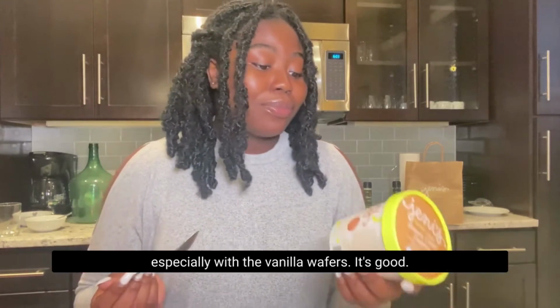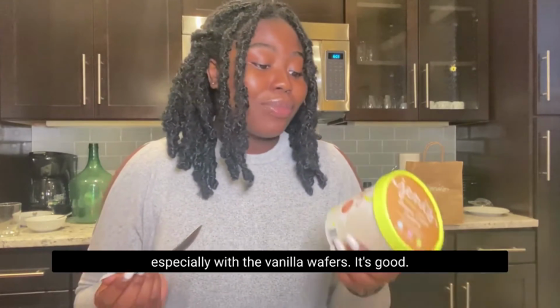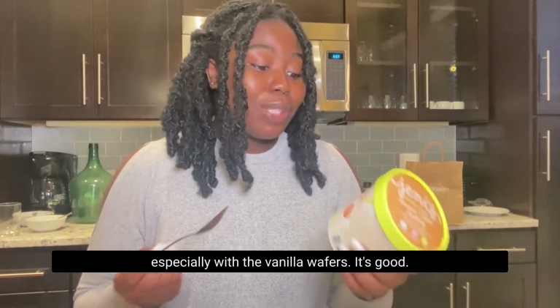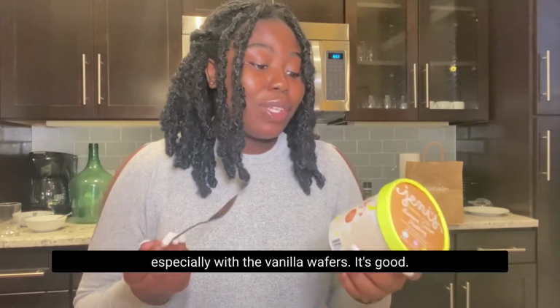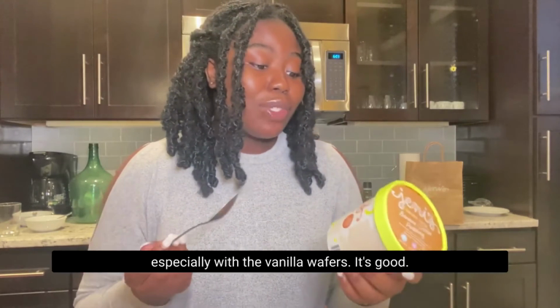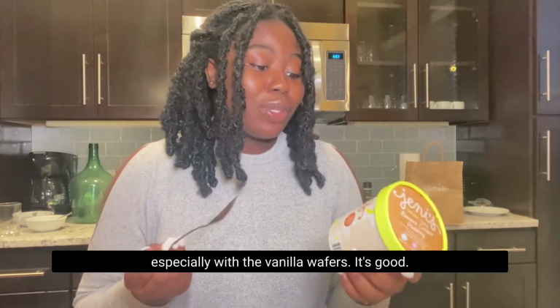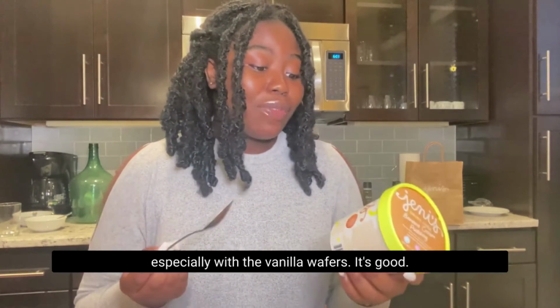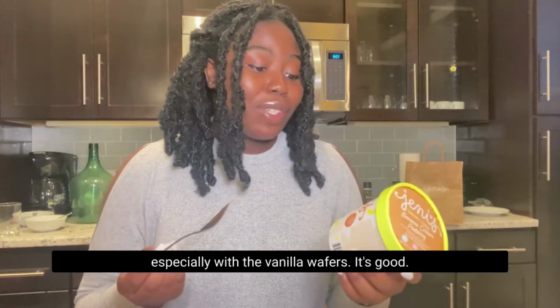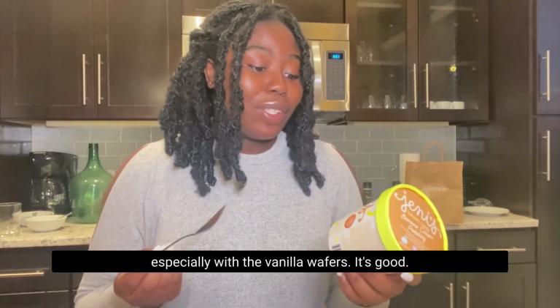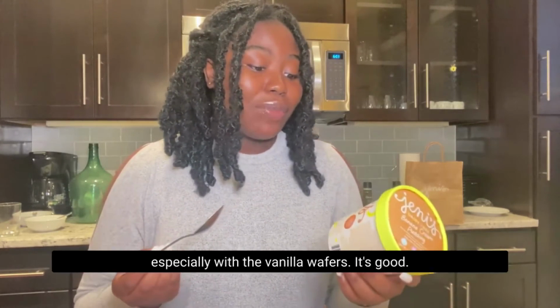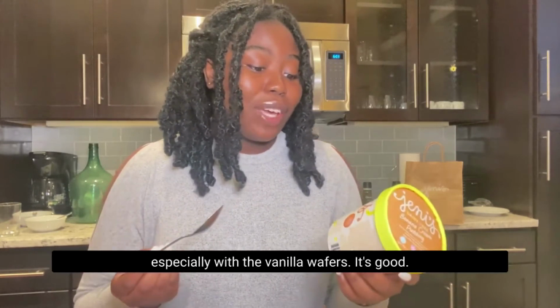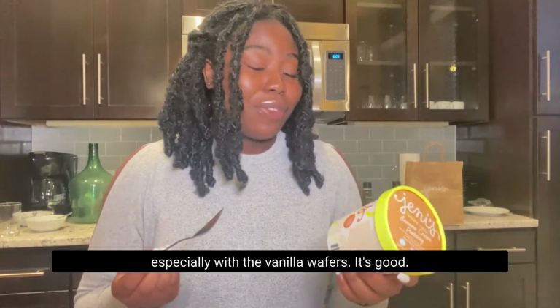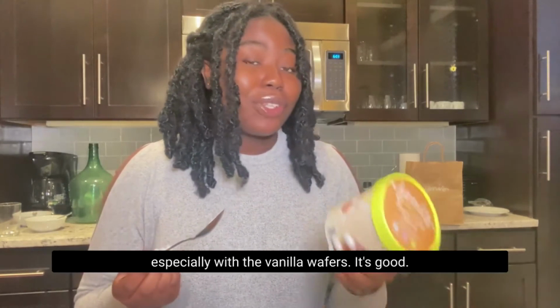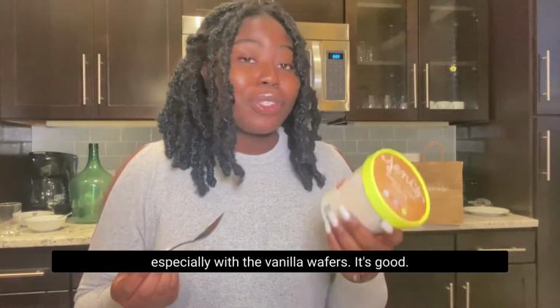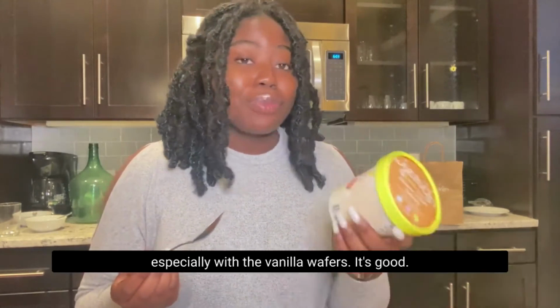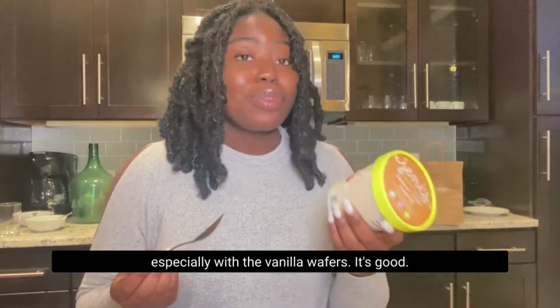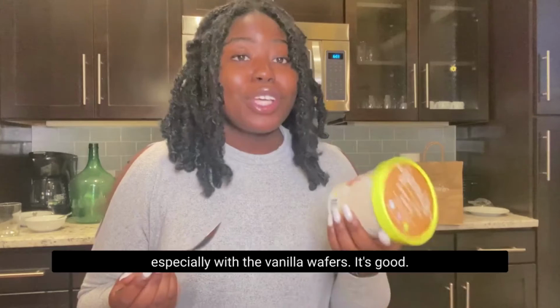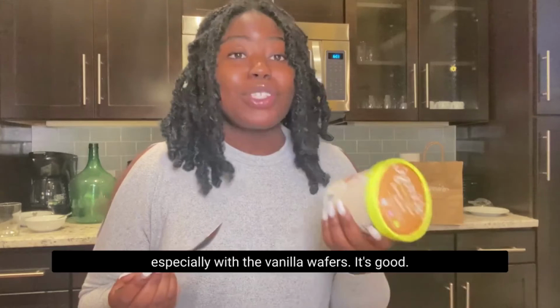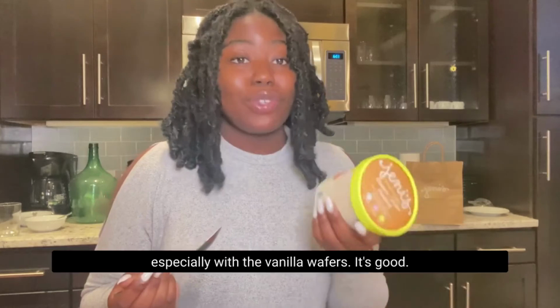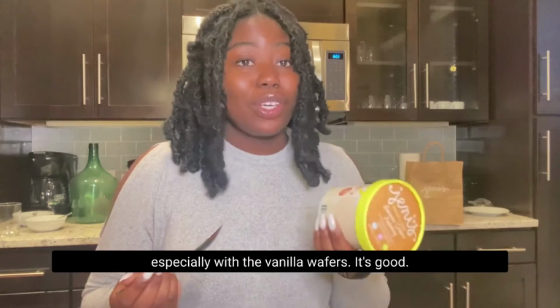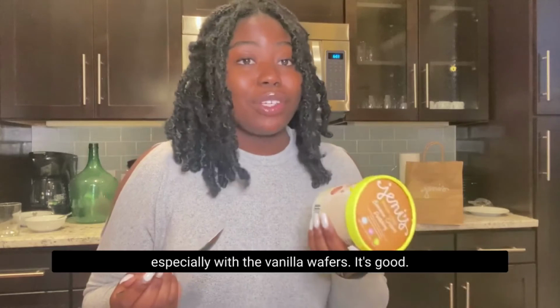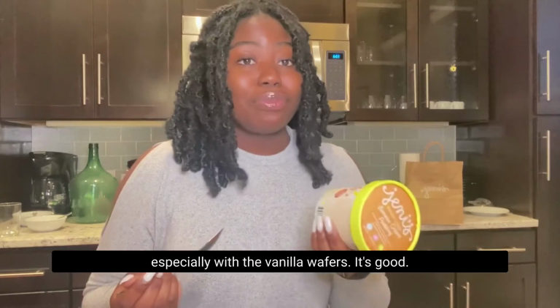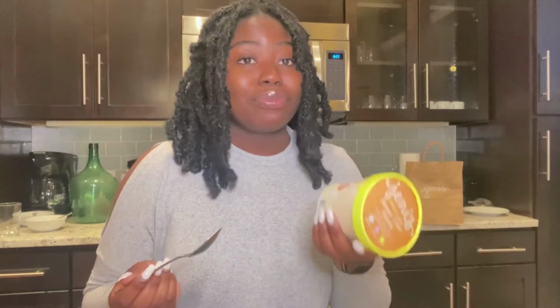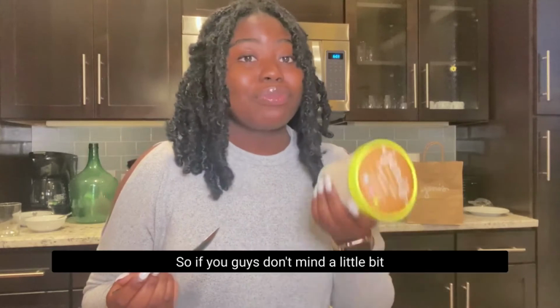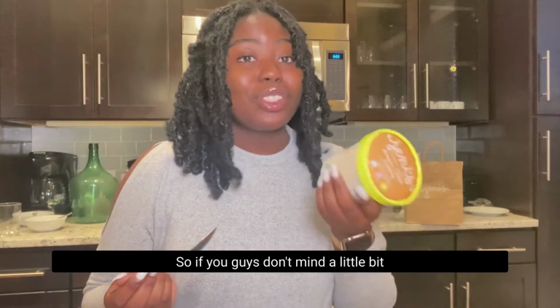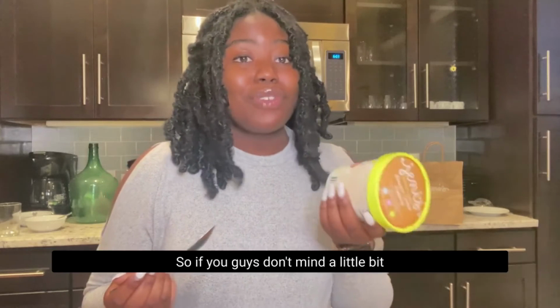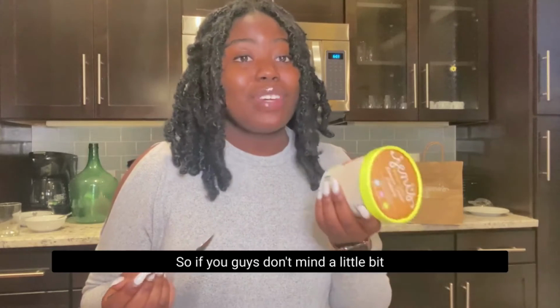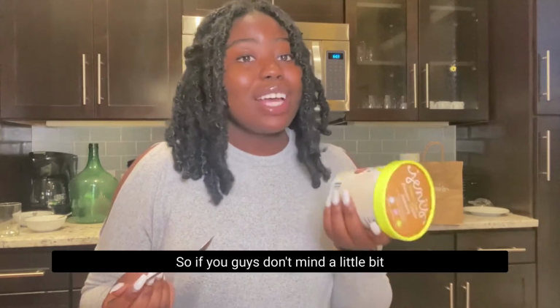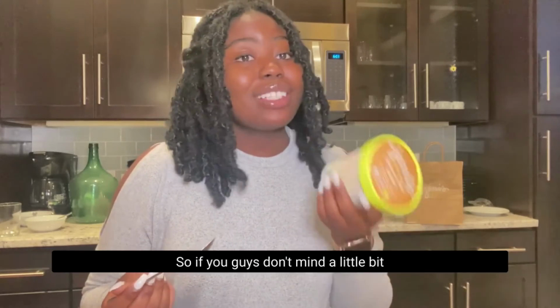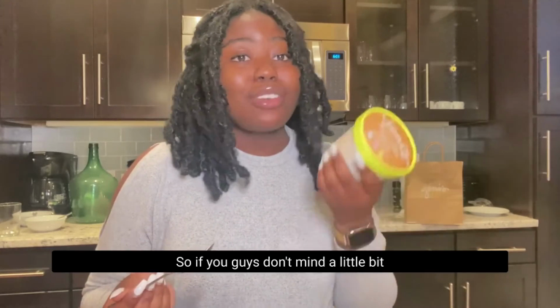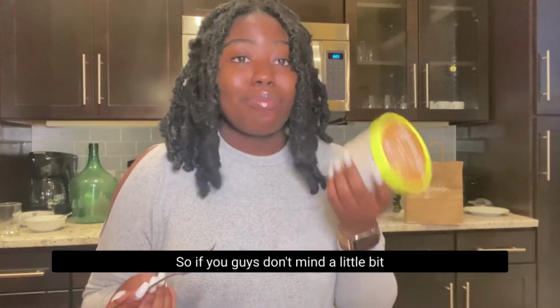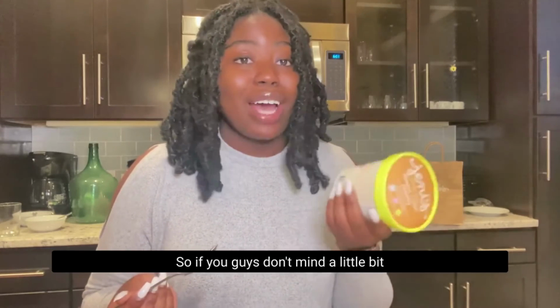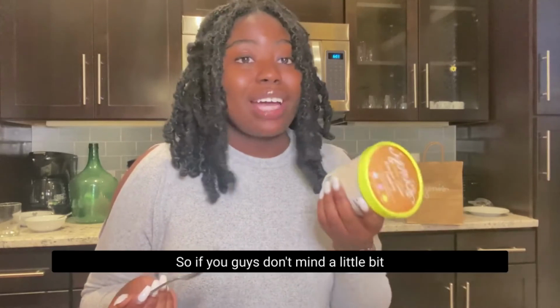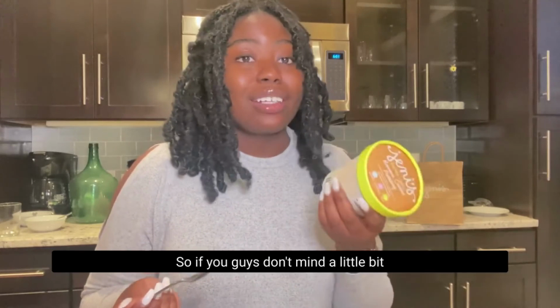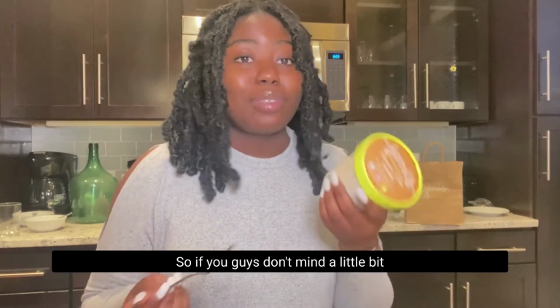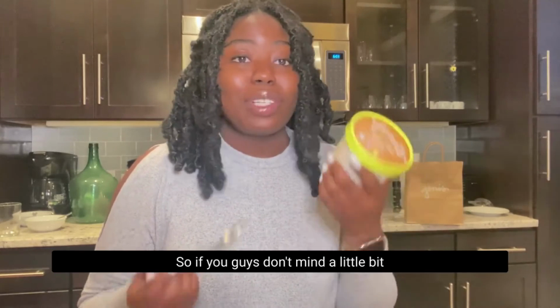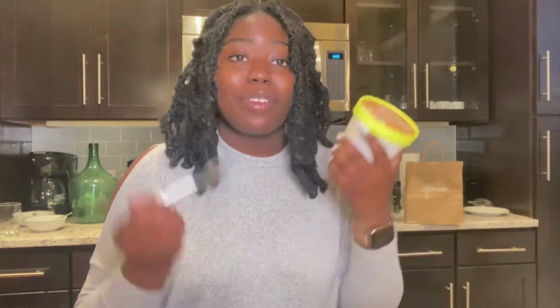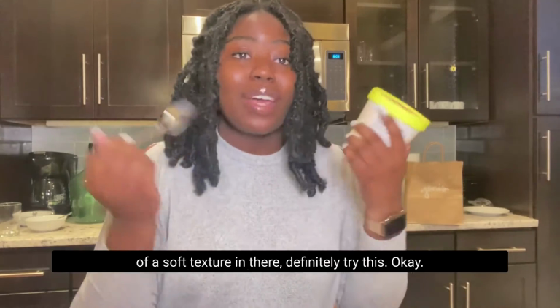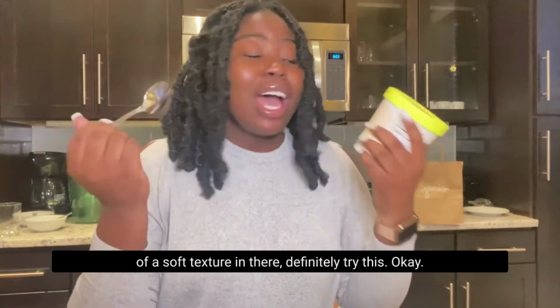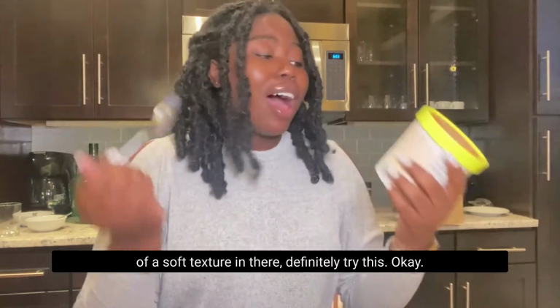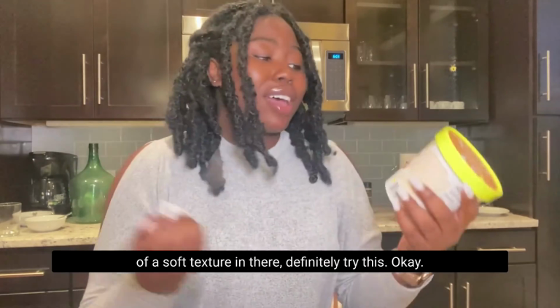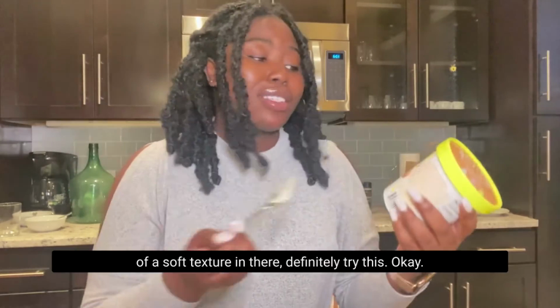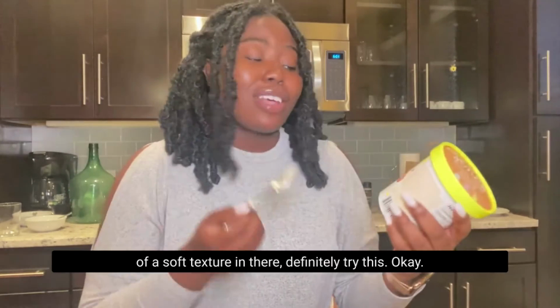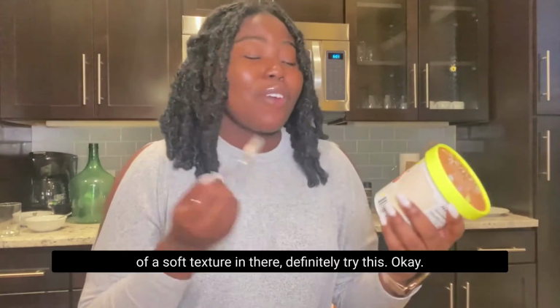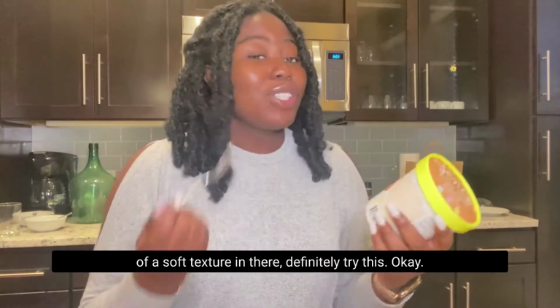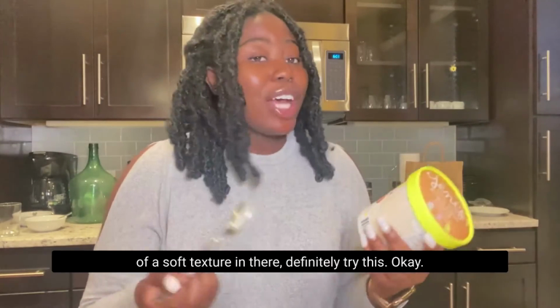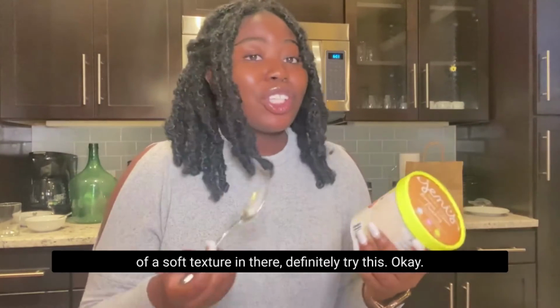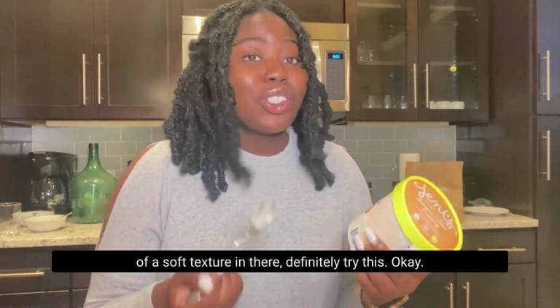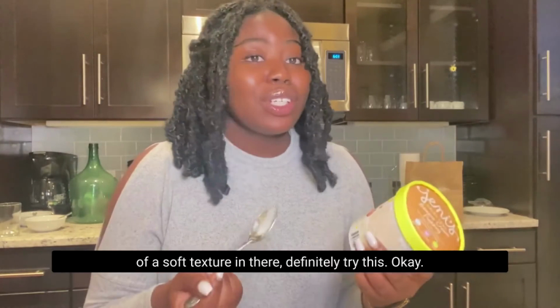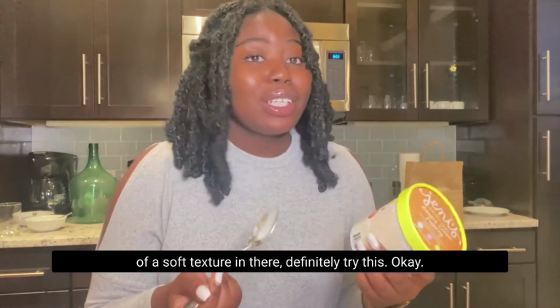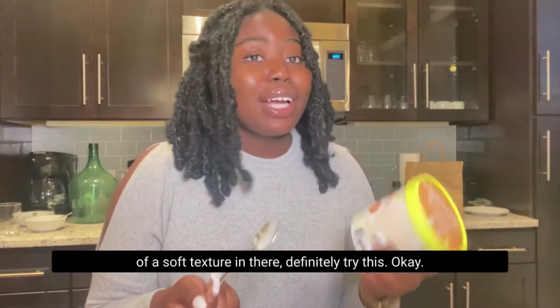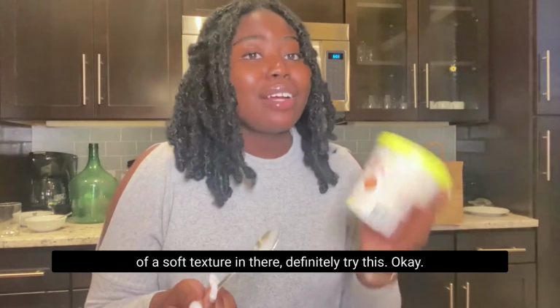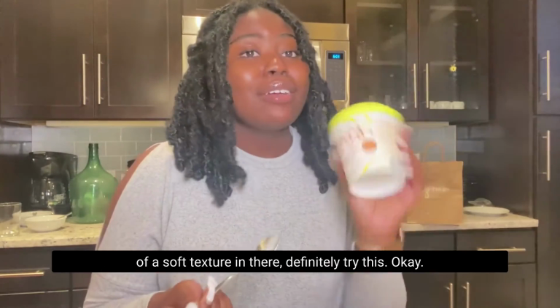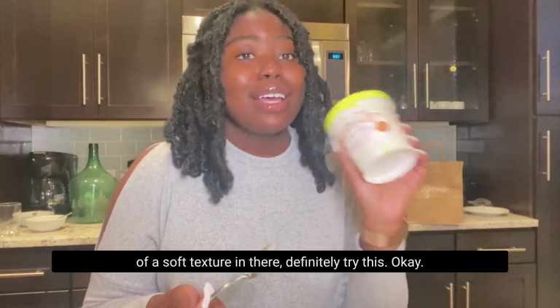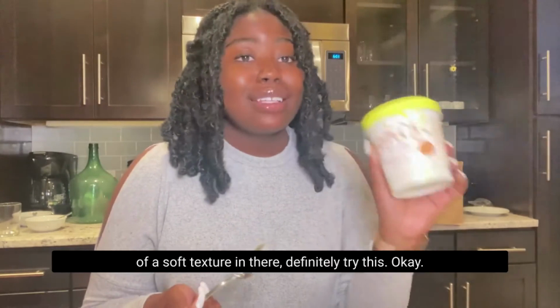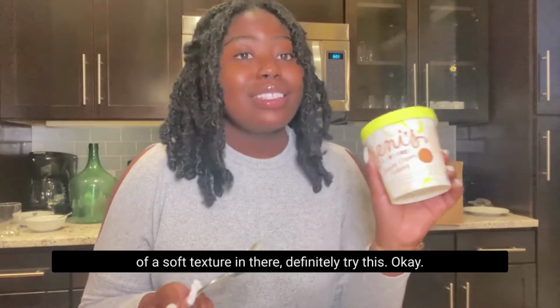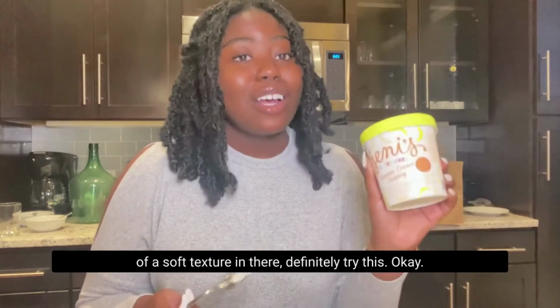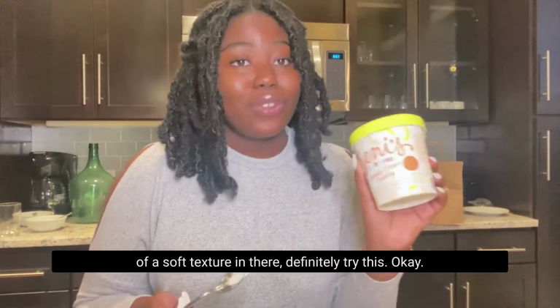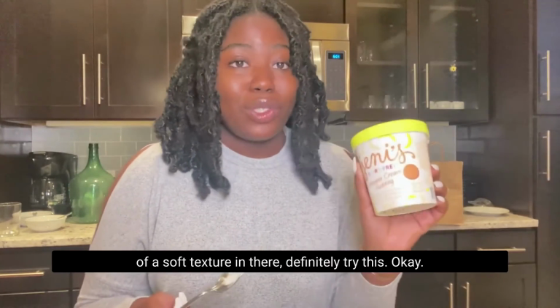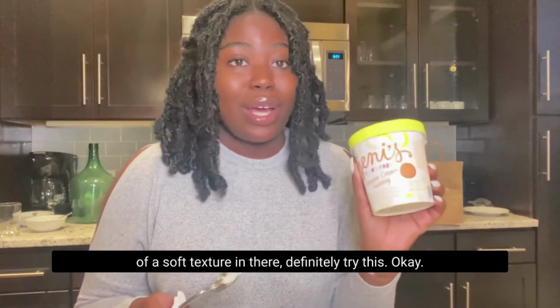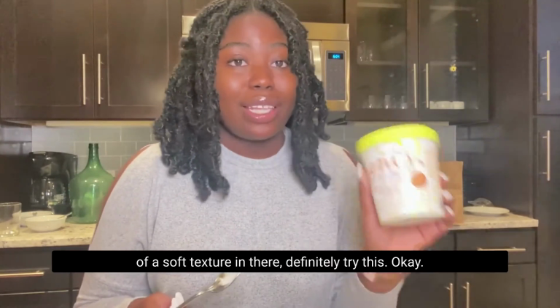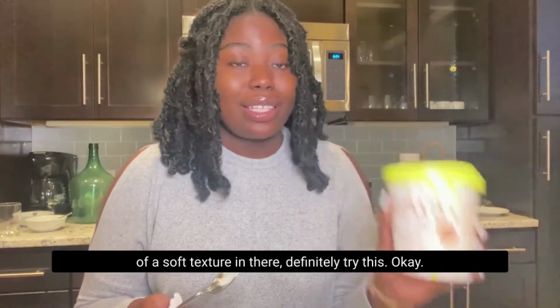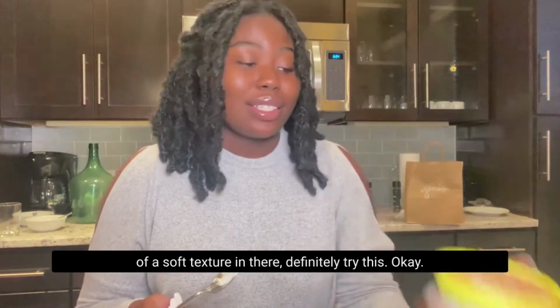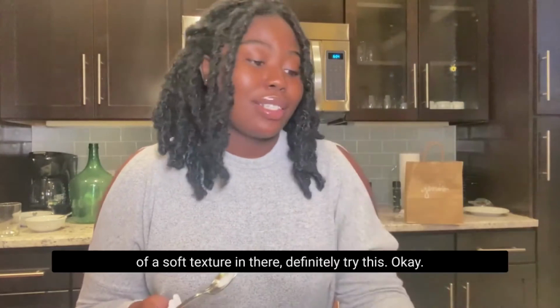Especially with the vanilla wafers, it's good. So if you guys don't mind a little bit of a soft texture in there, definitely try this.